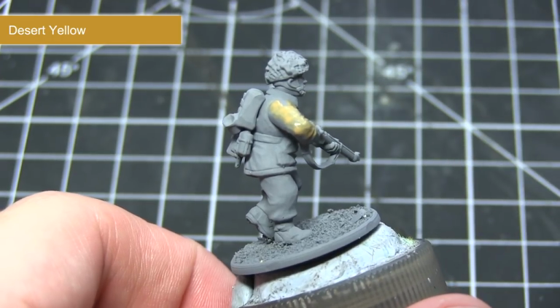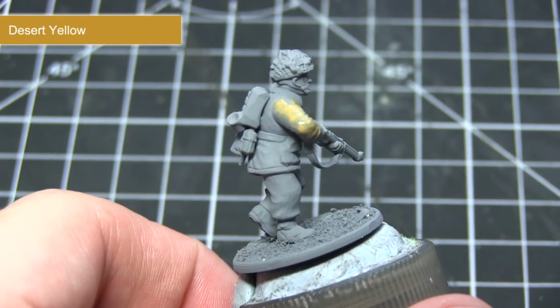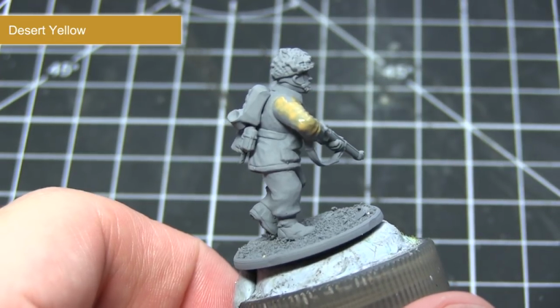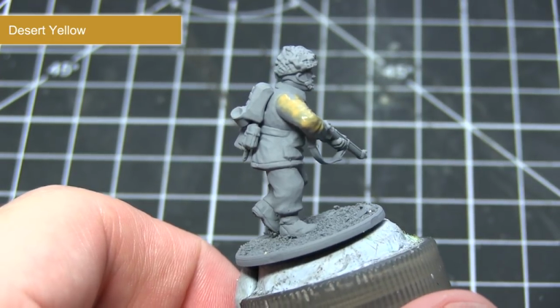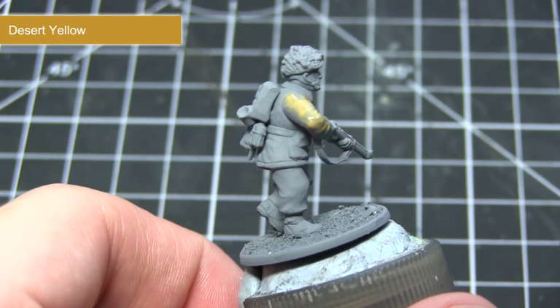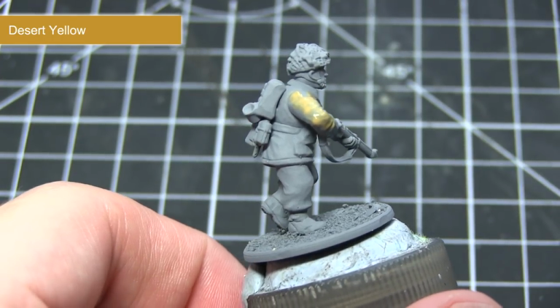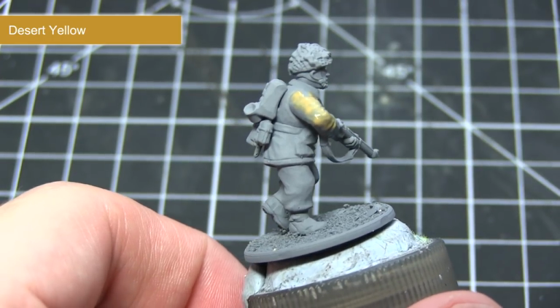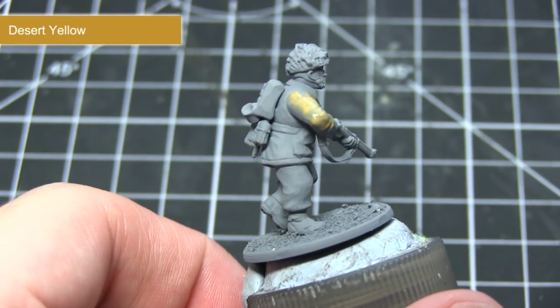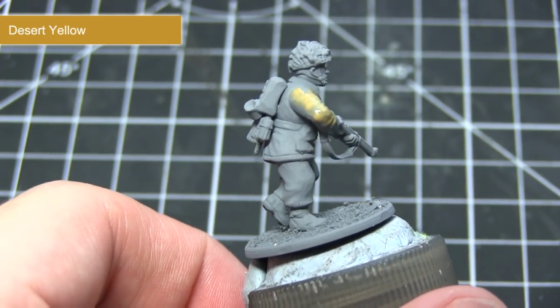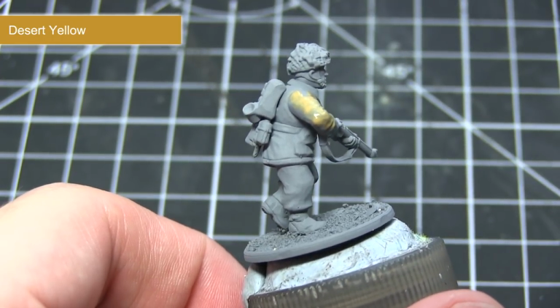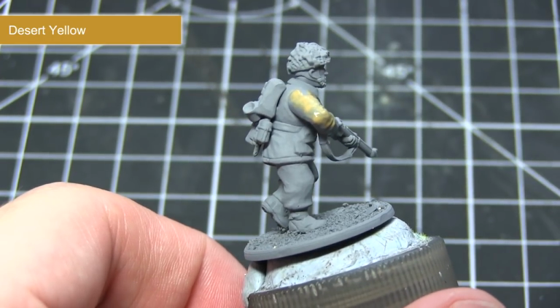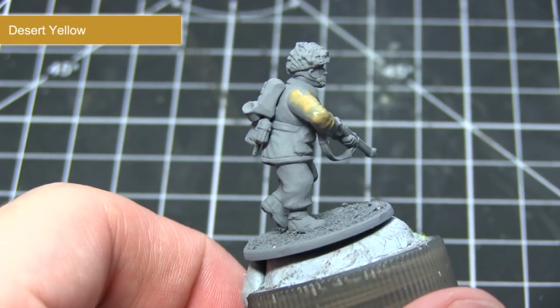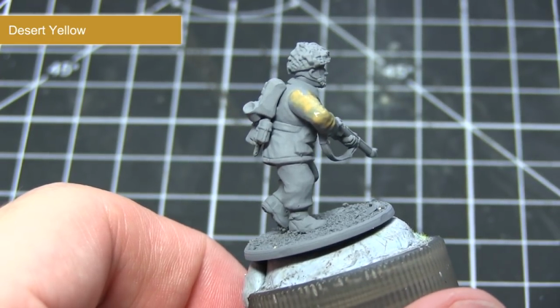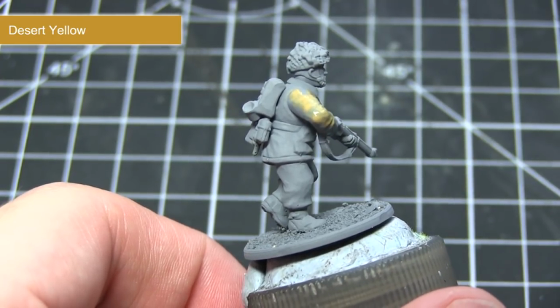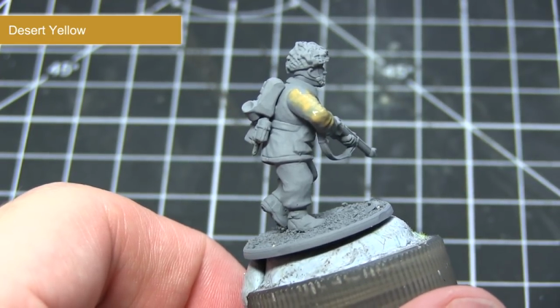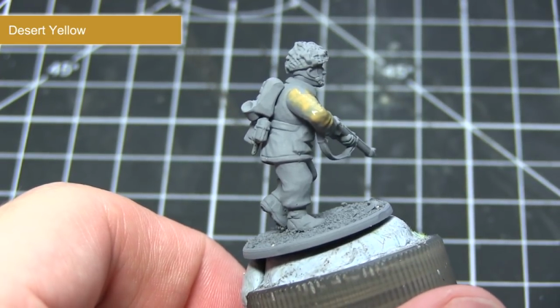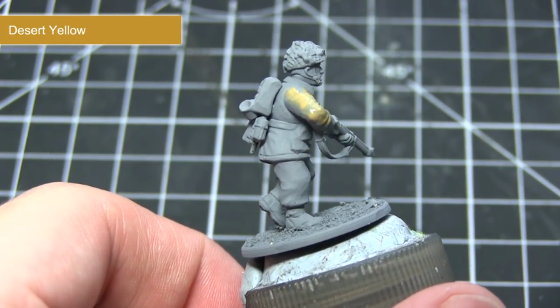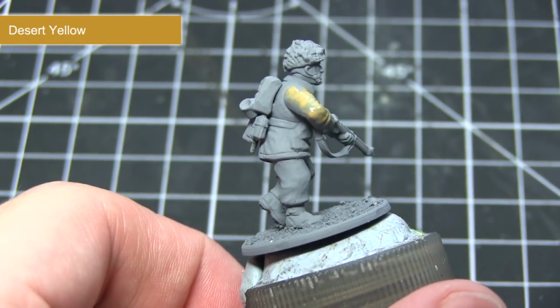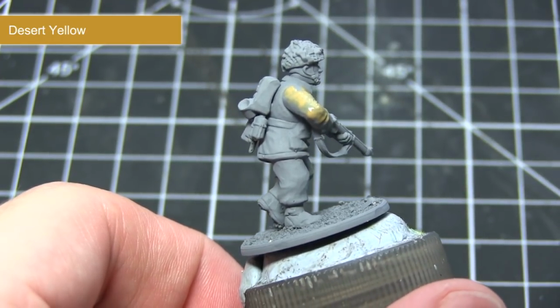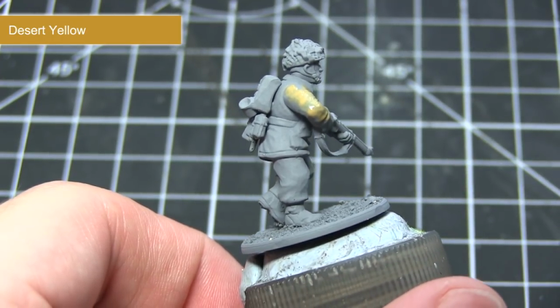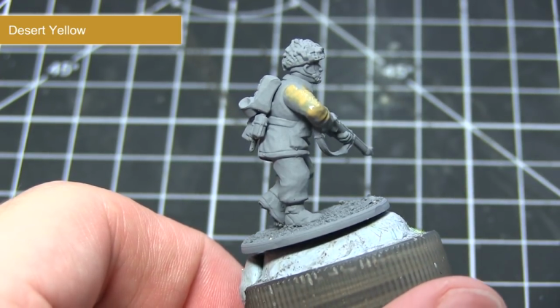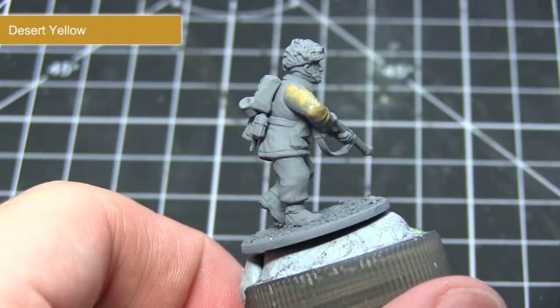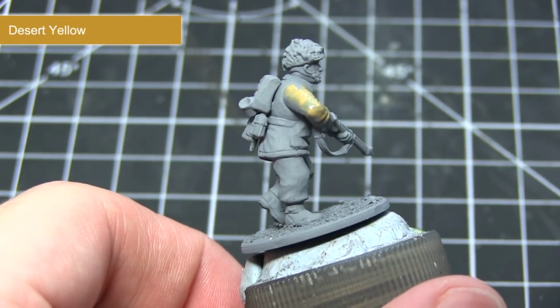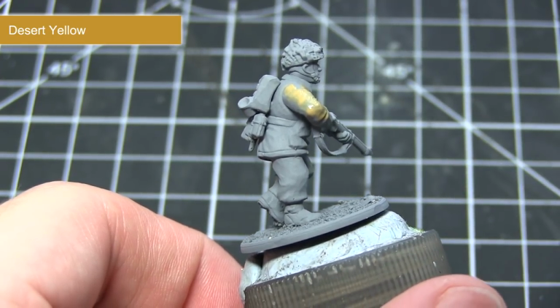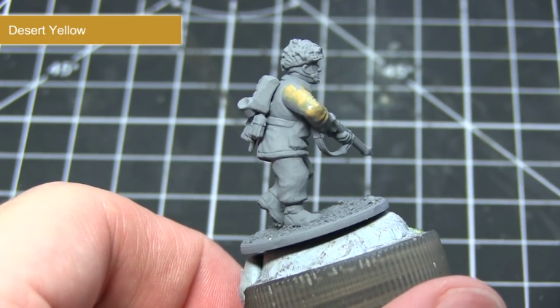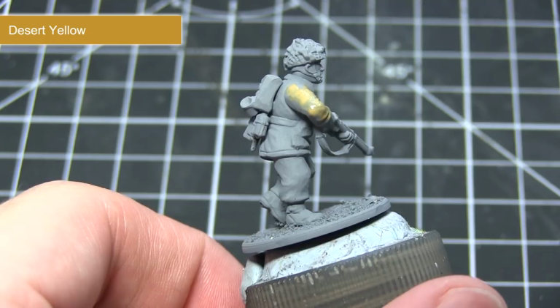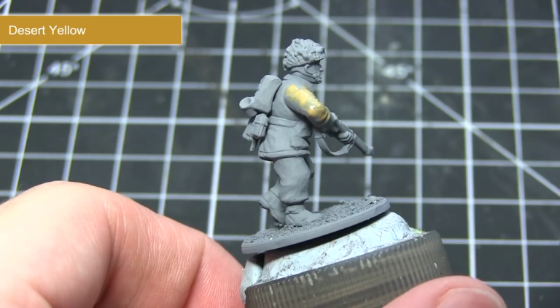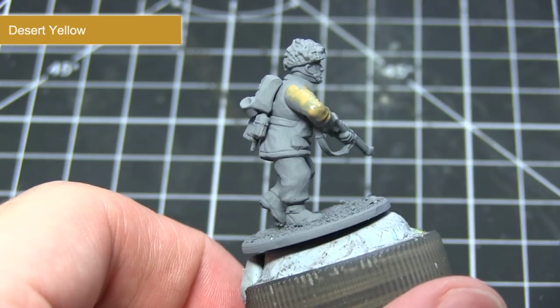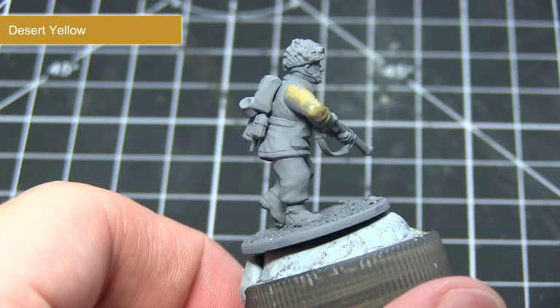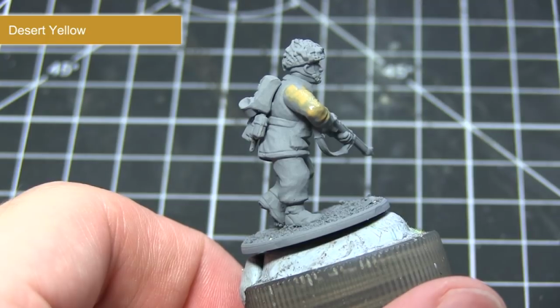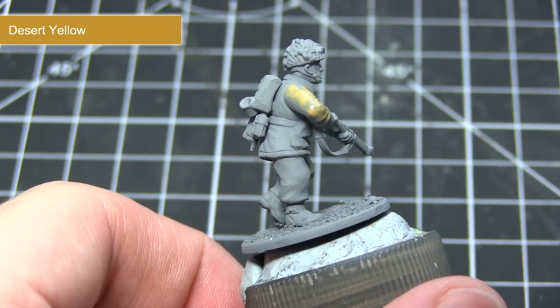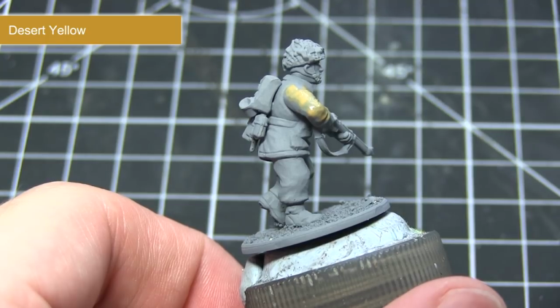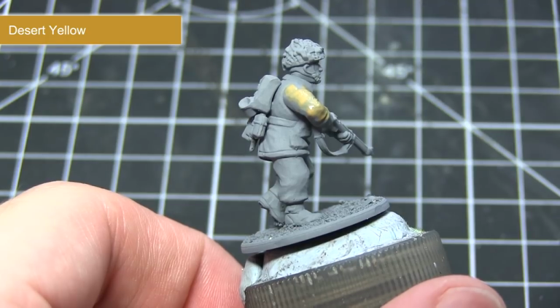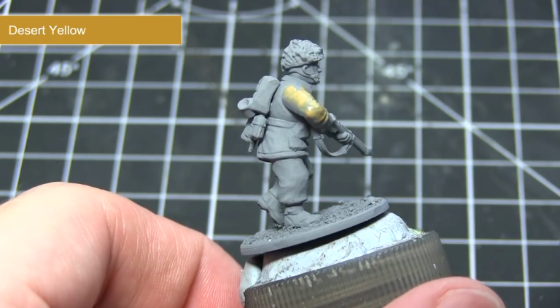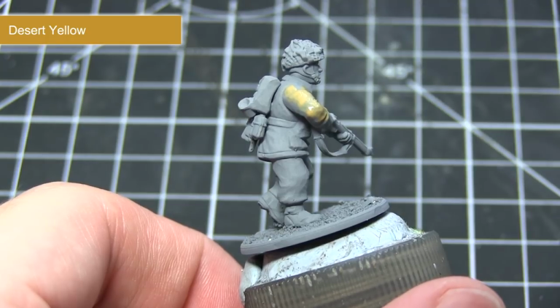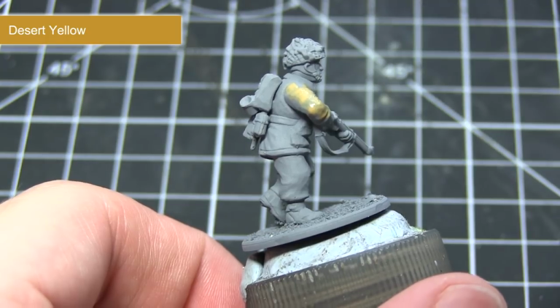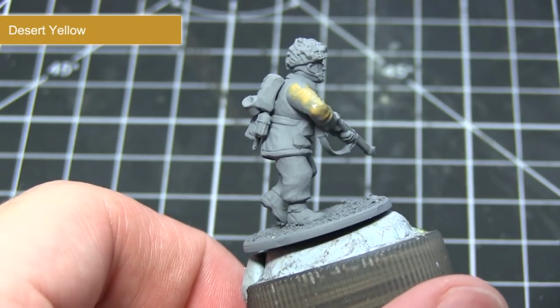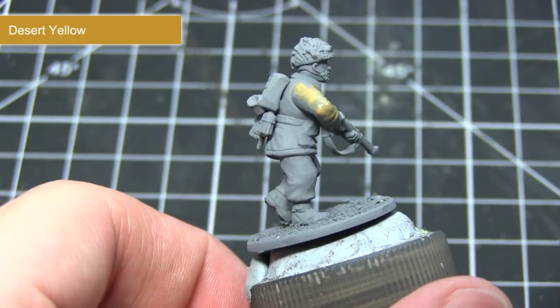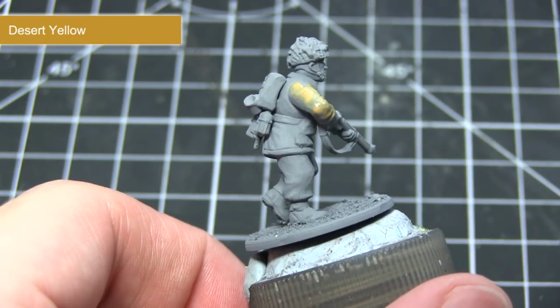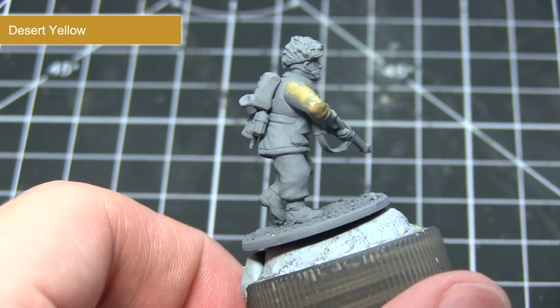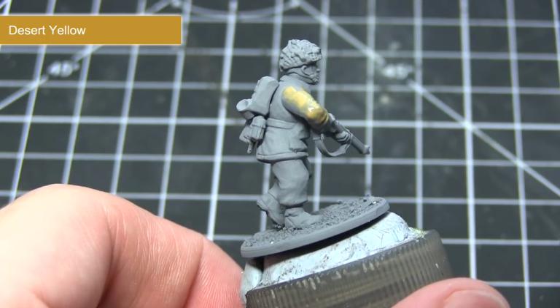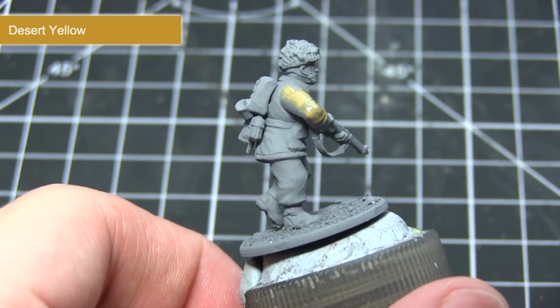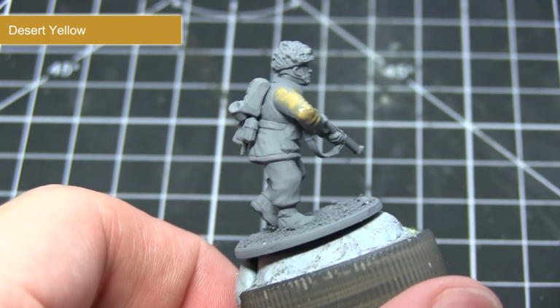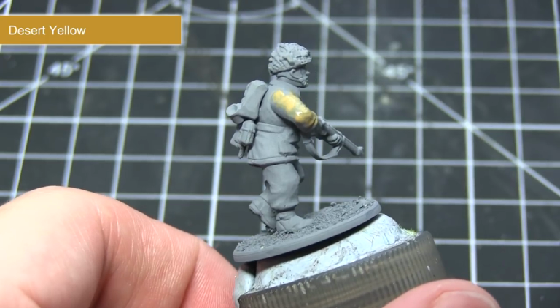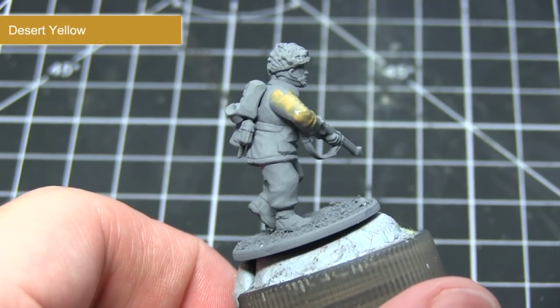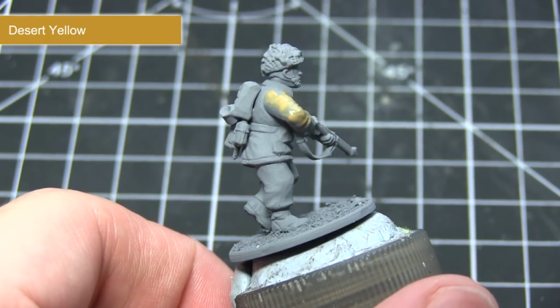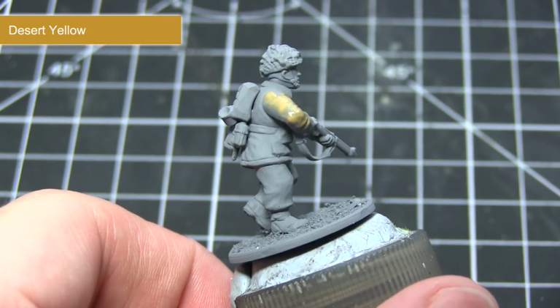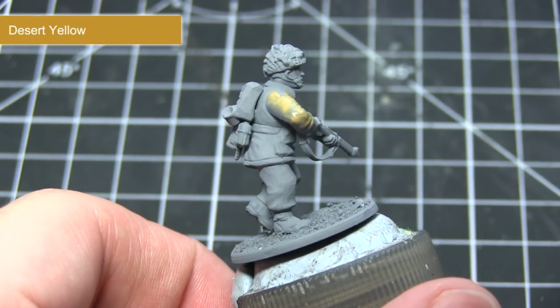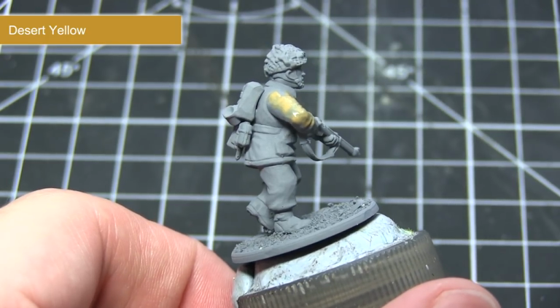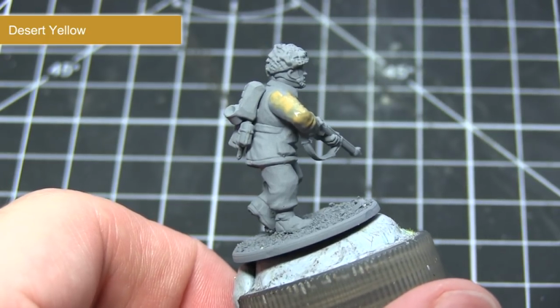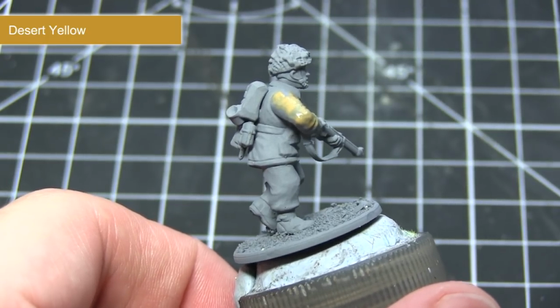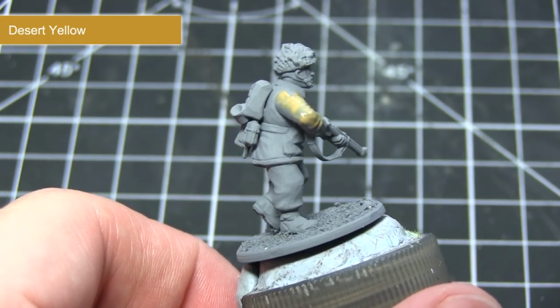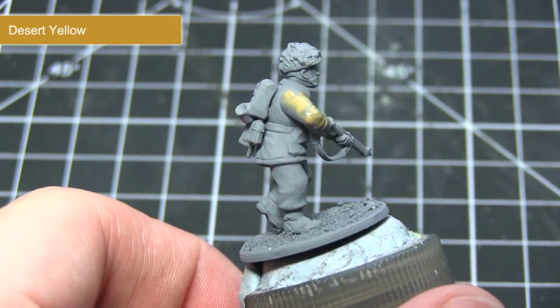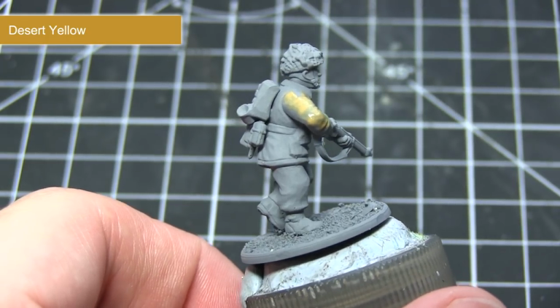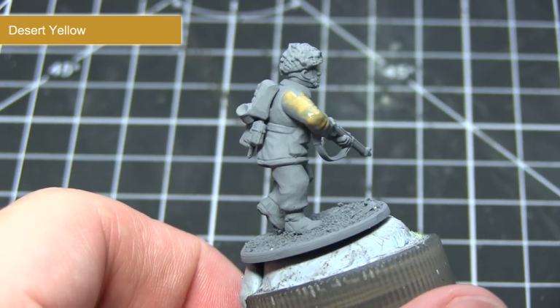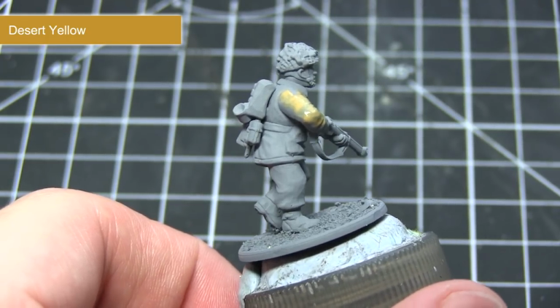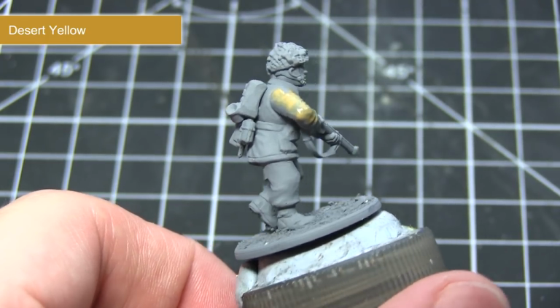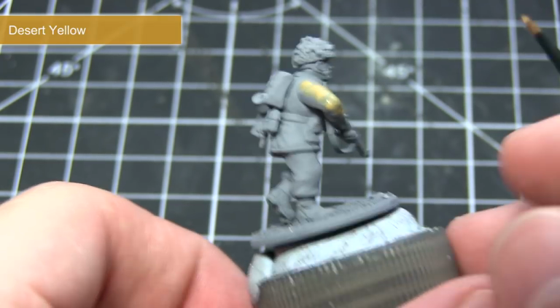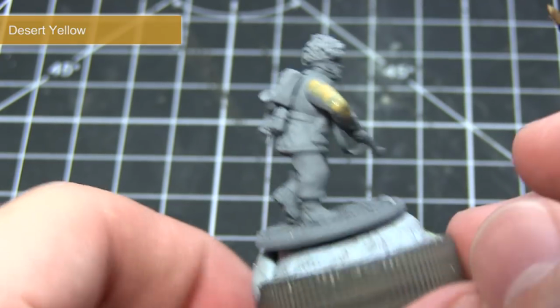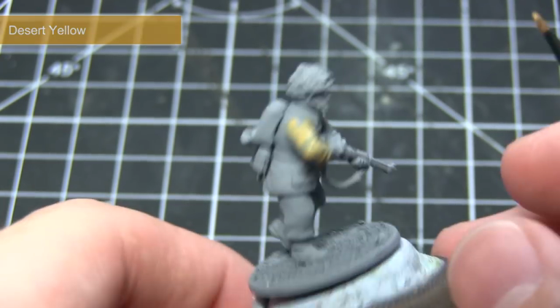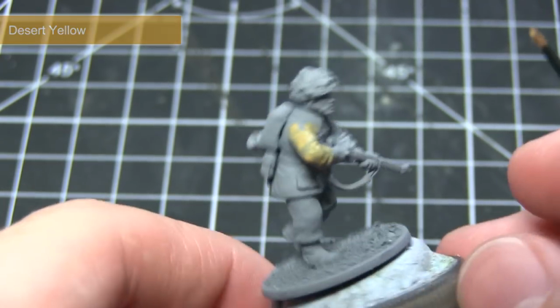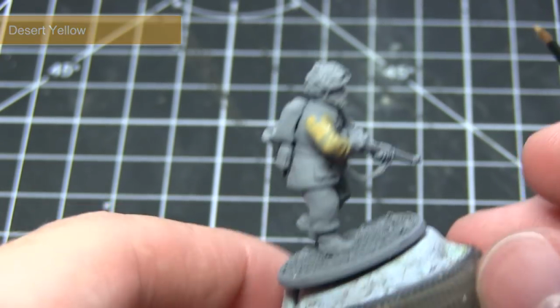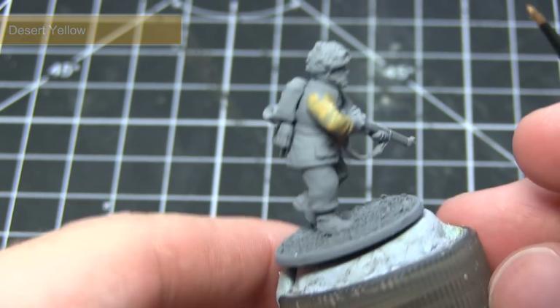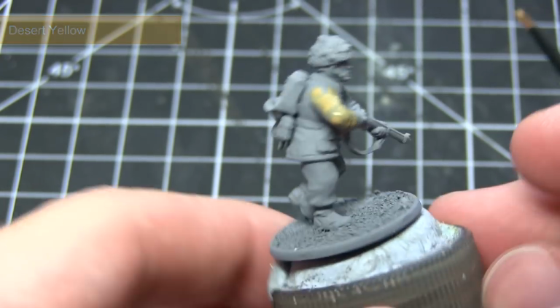Once this has dried, apply a second thinned down layer and this will give us a really nice base colour to work up from in later steps.